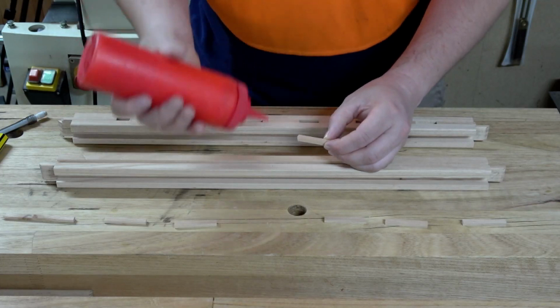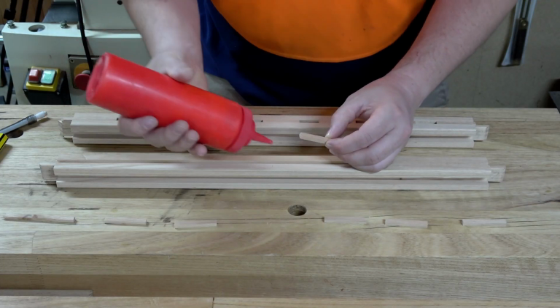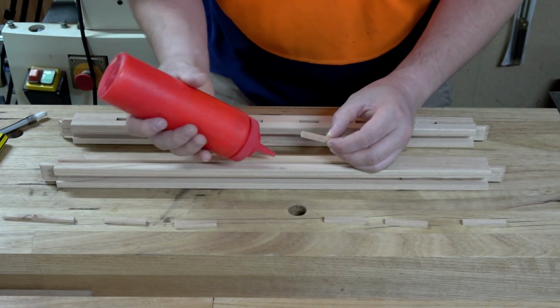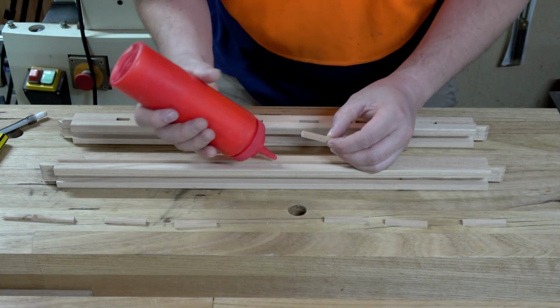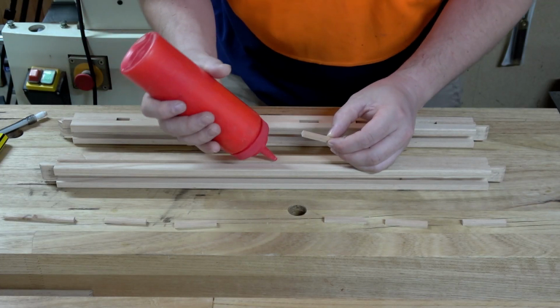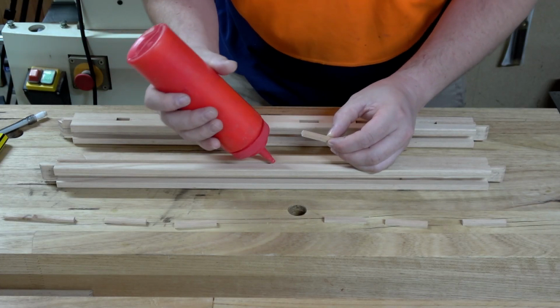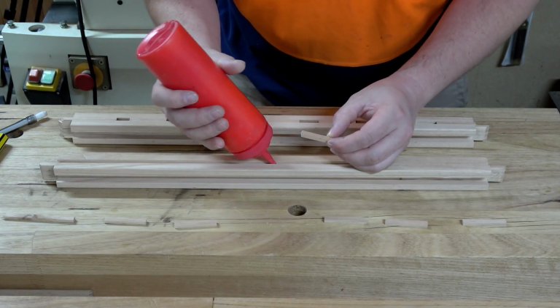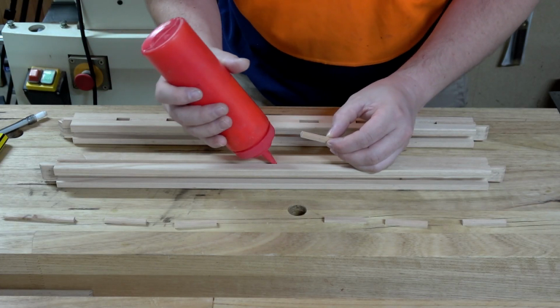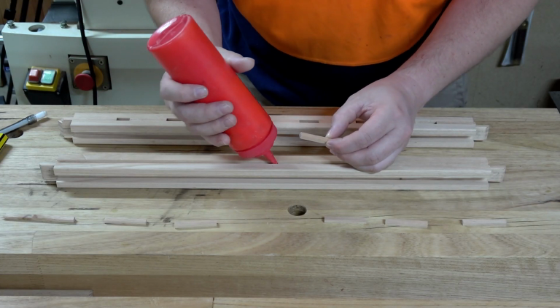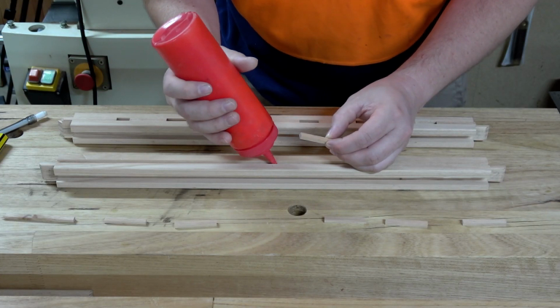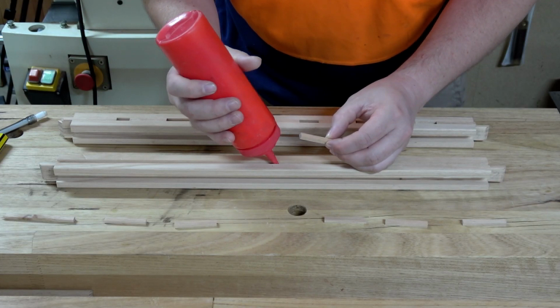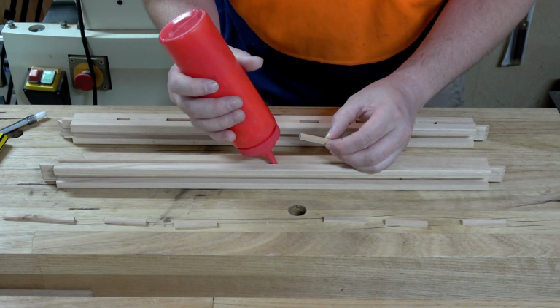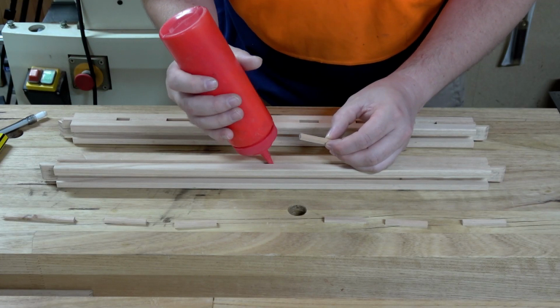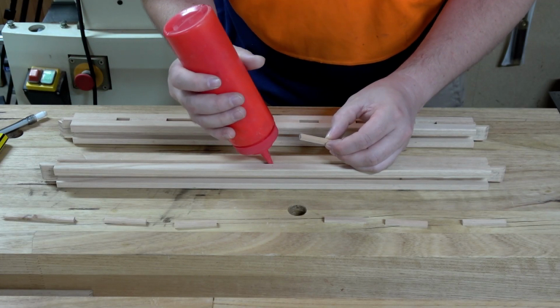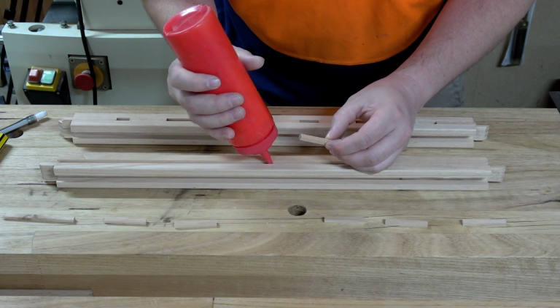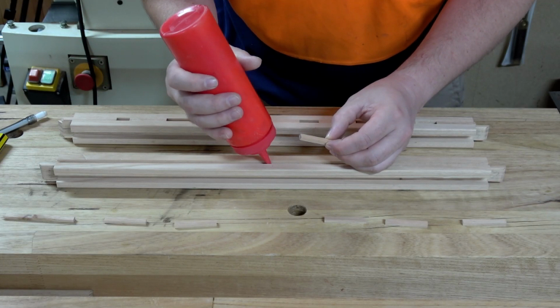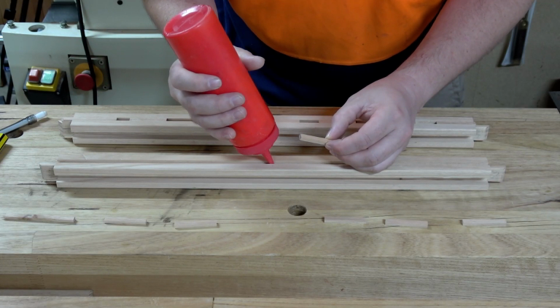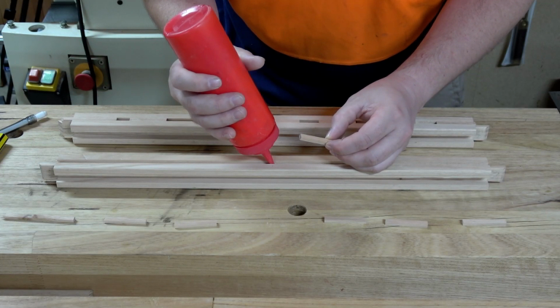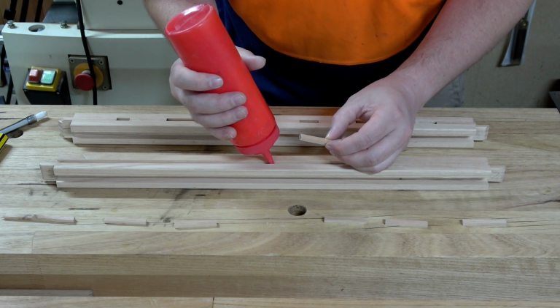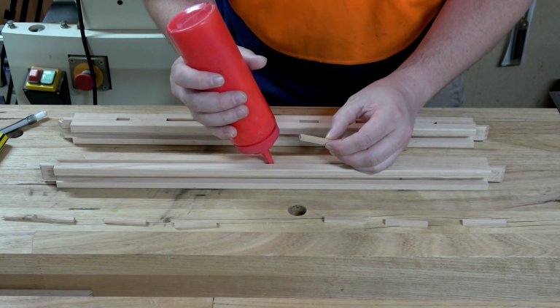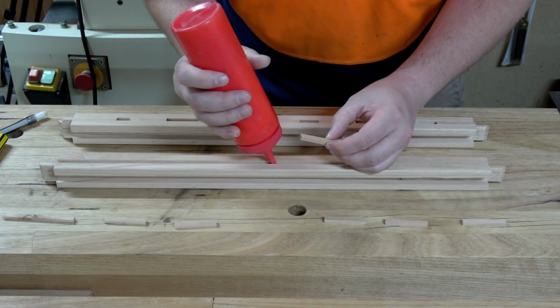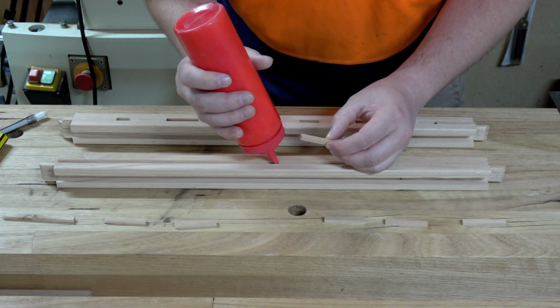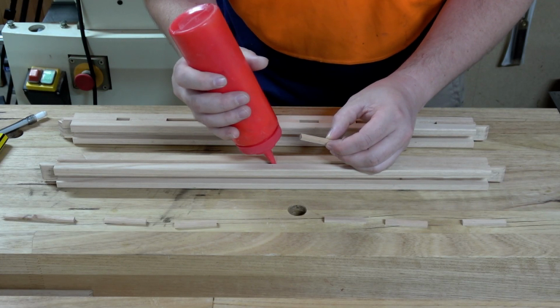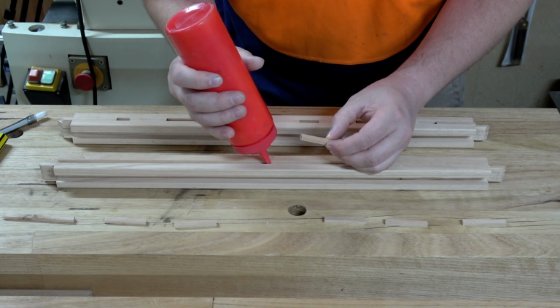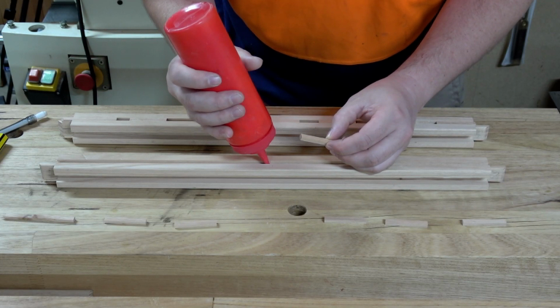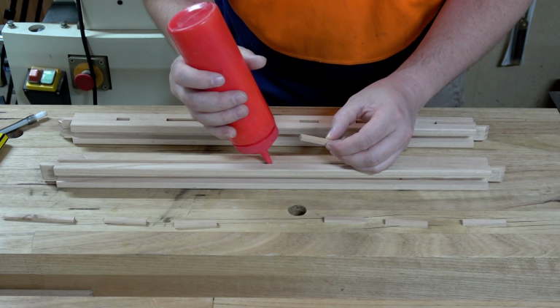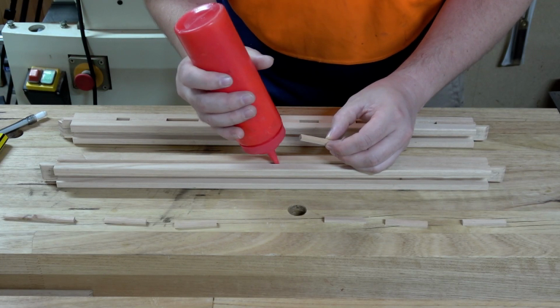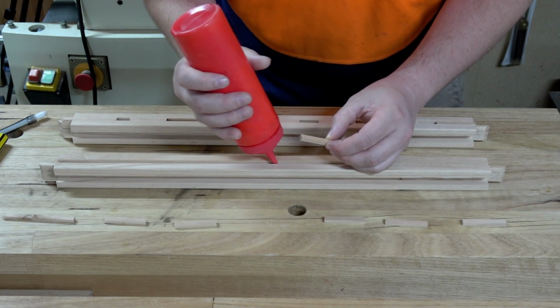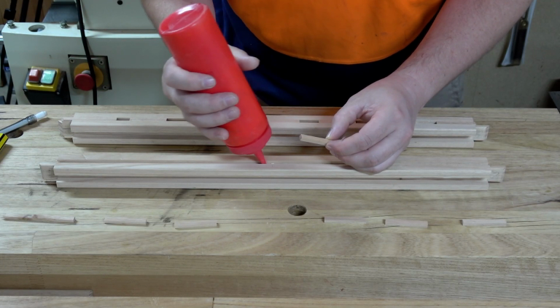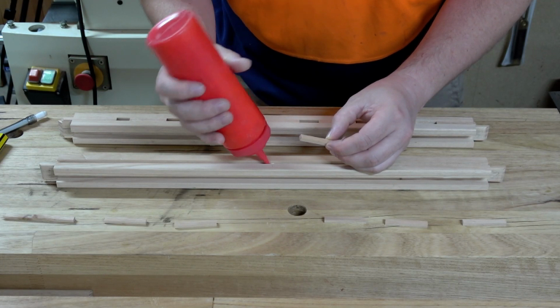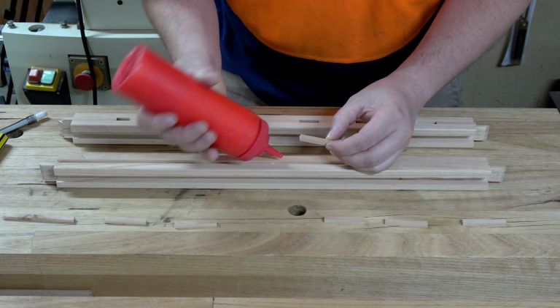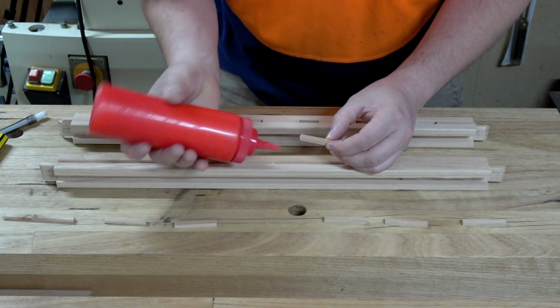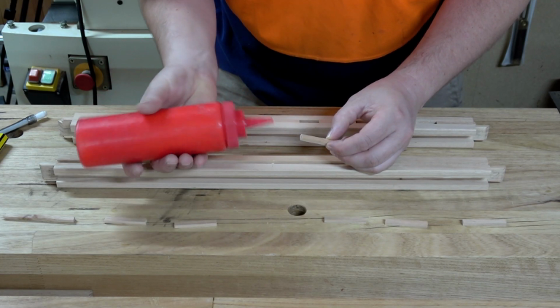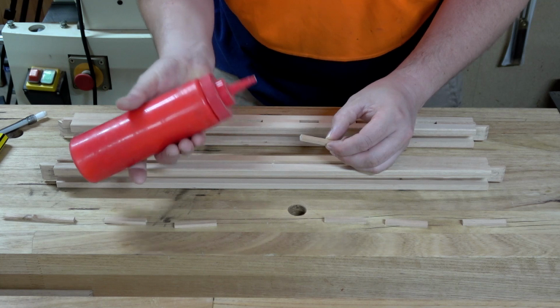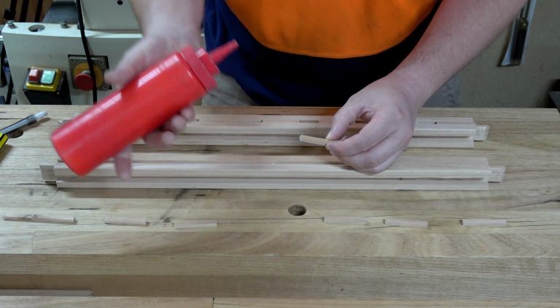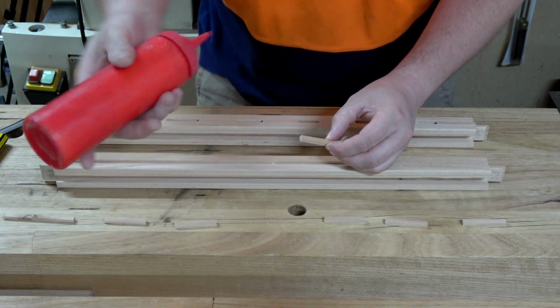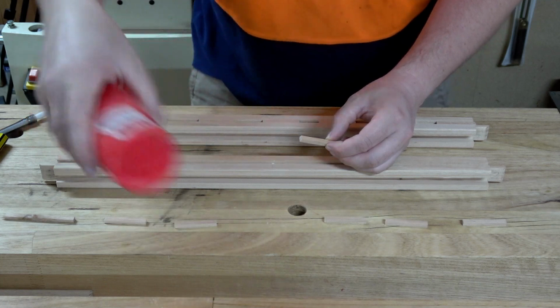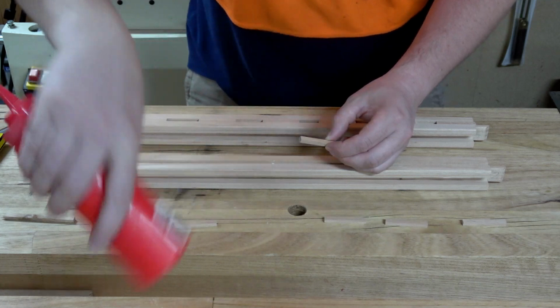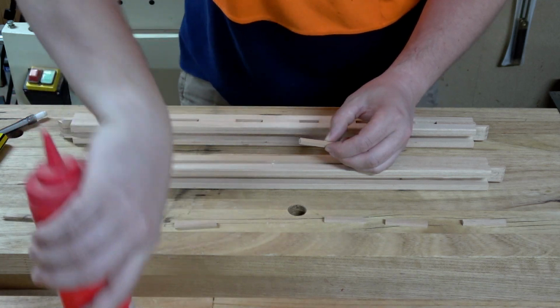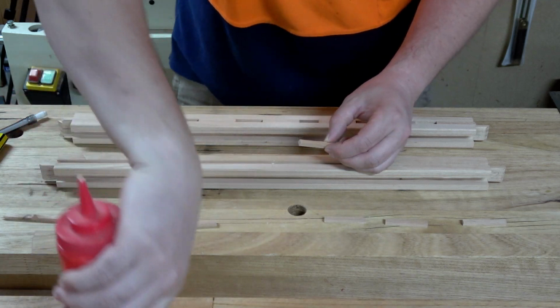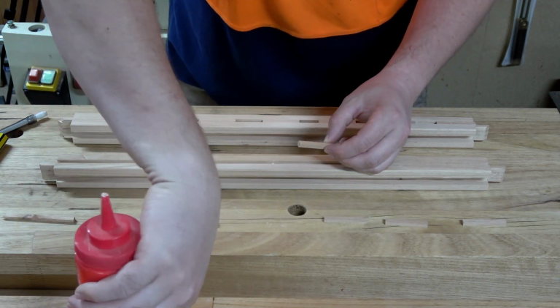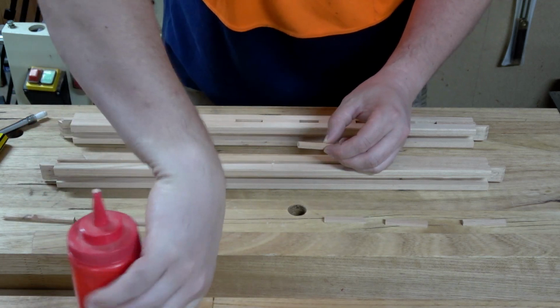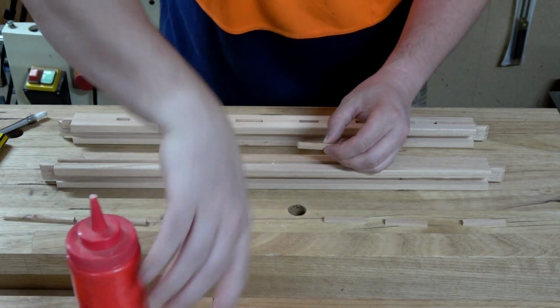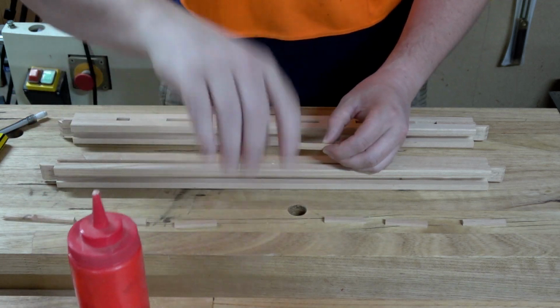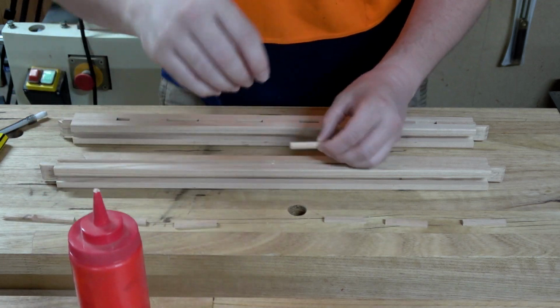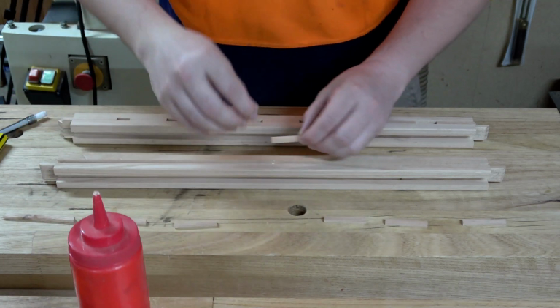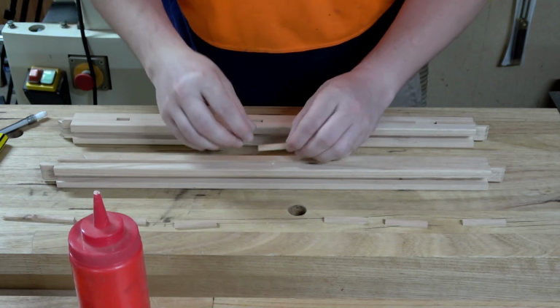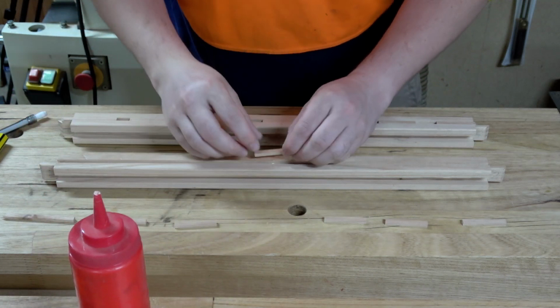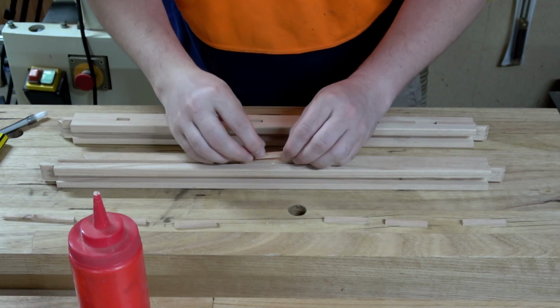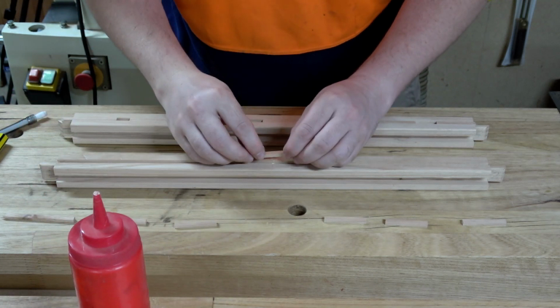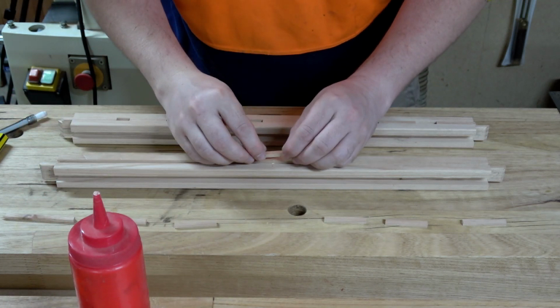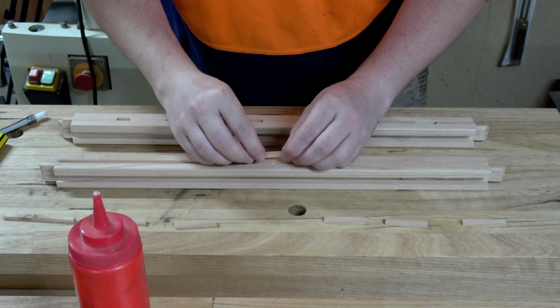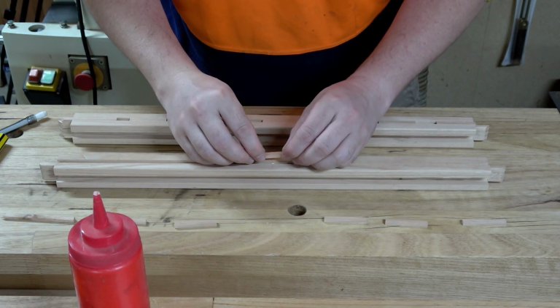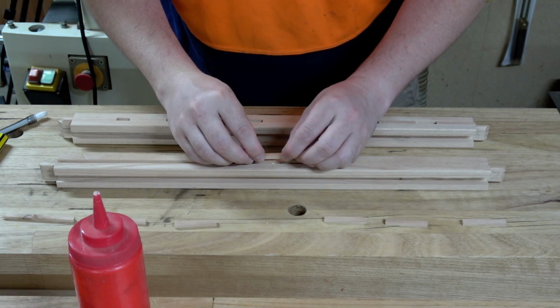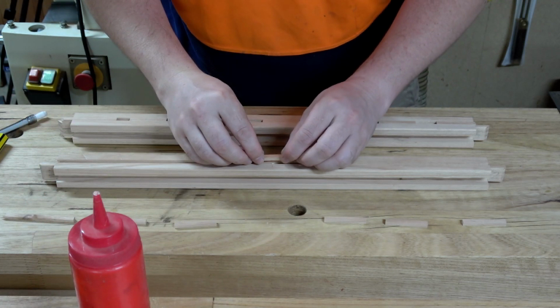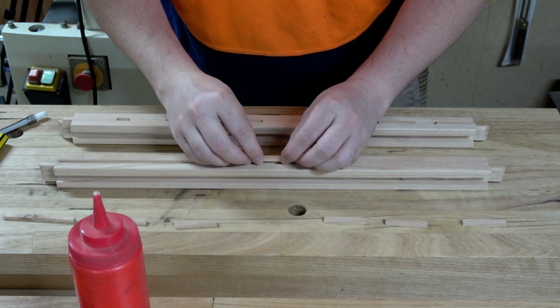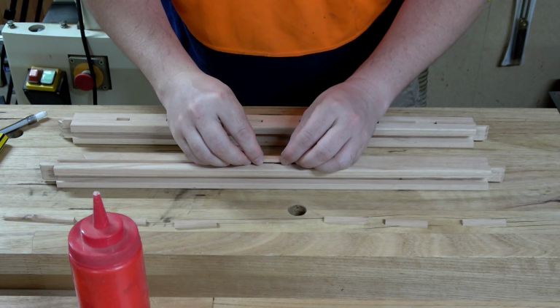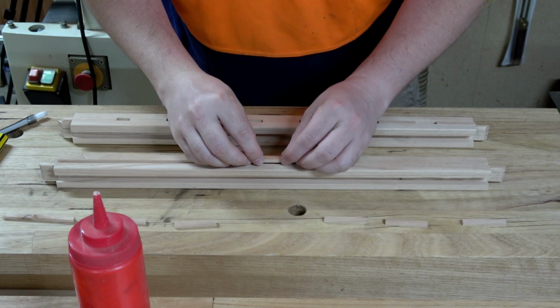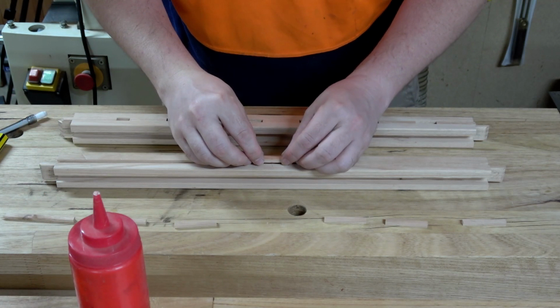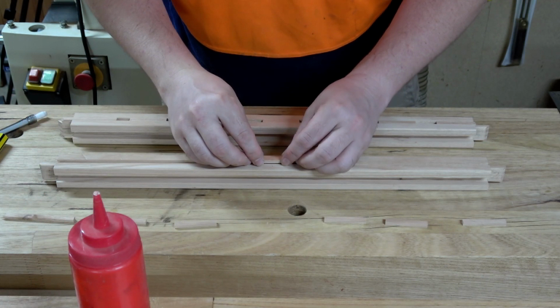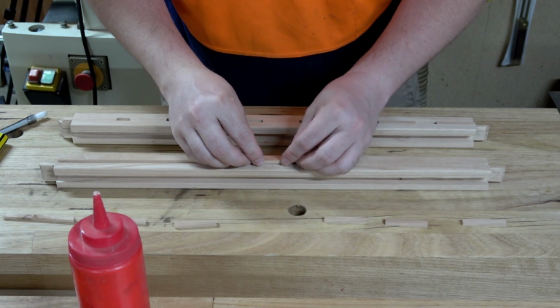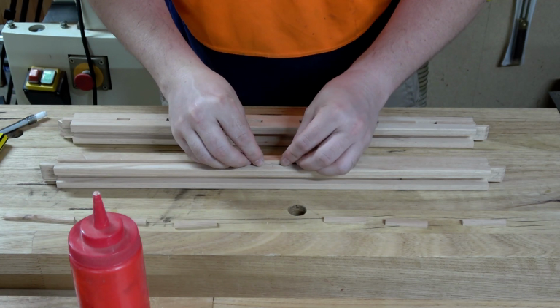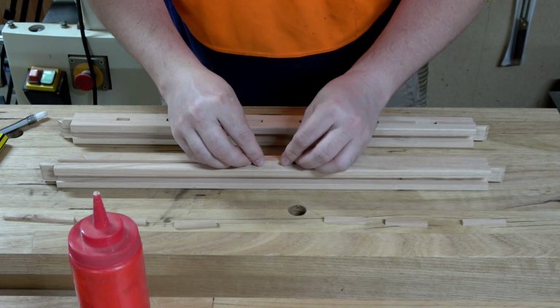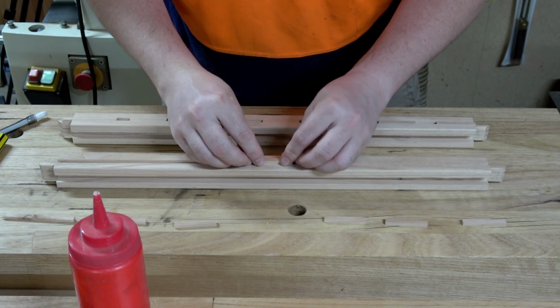I want to glue in the centerpiece first, because that way I can use that as a reference to locate the rest of the slats later on — otherwise I'm flying blind.